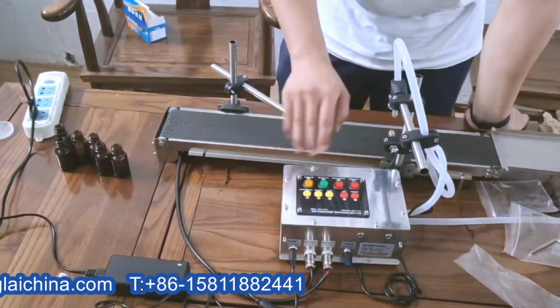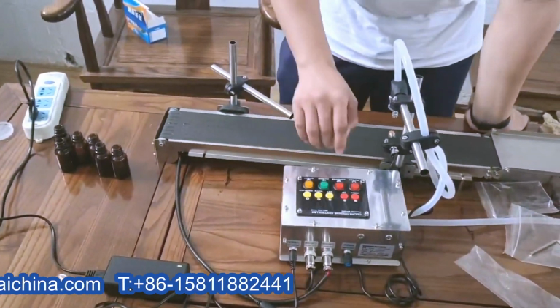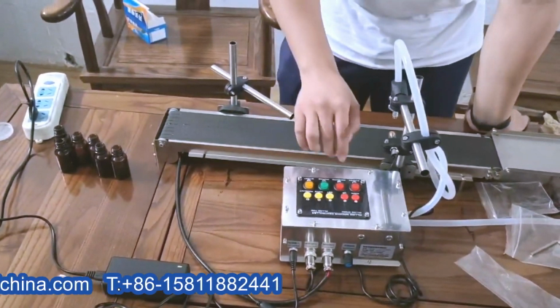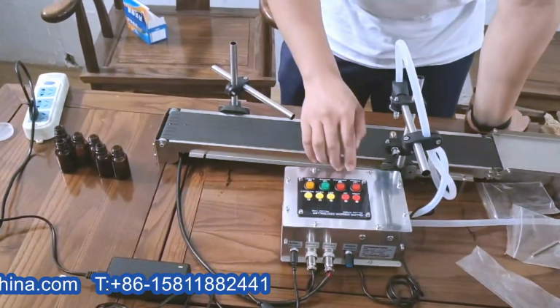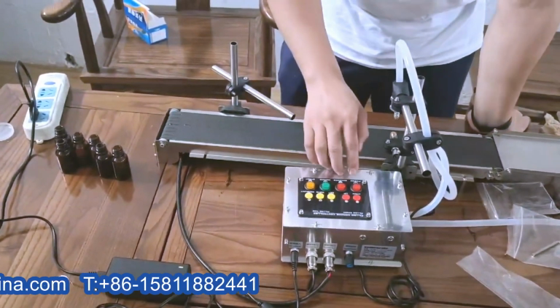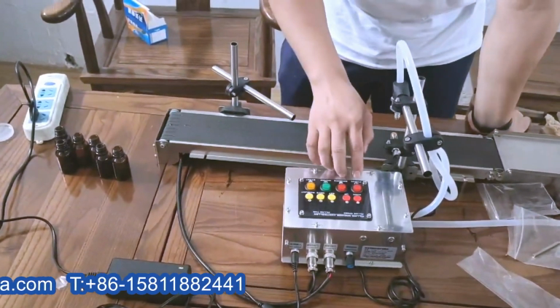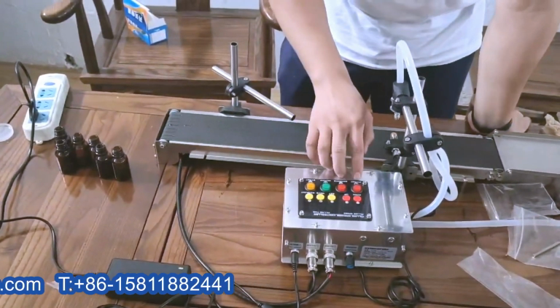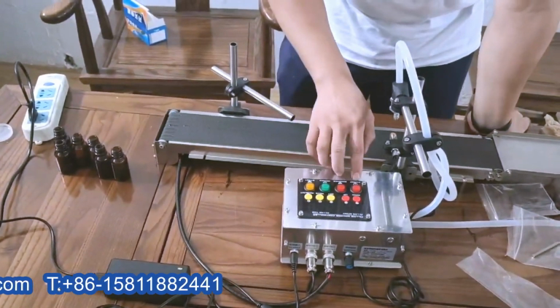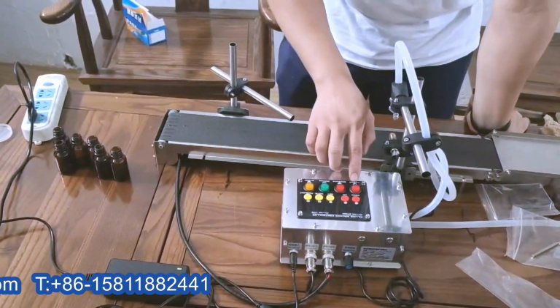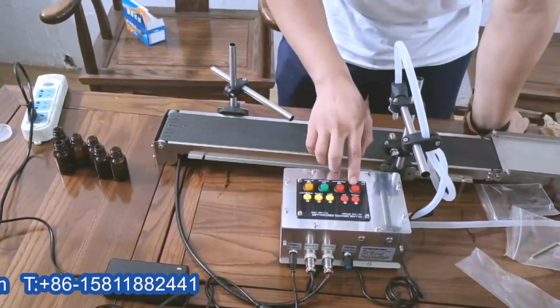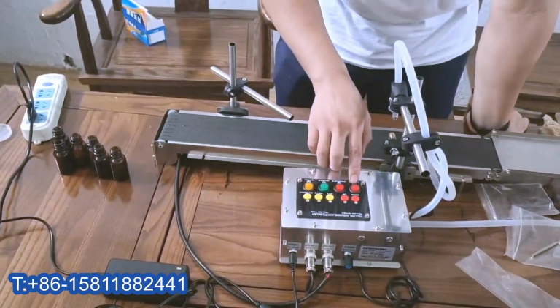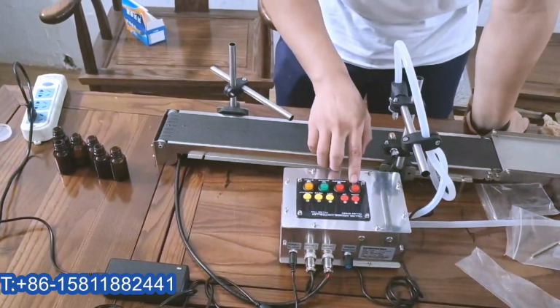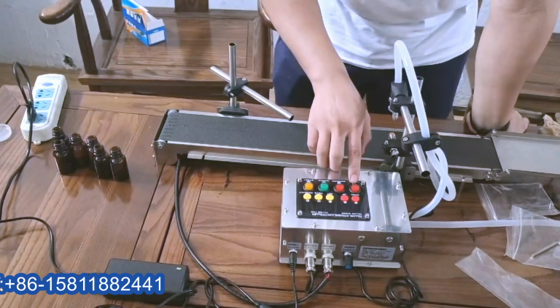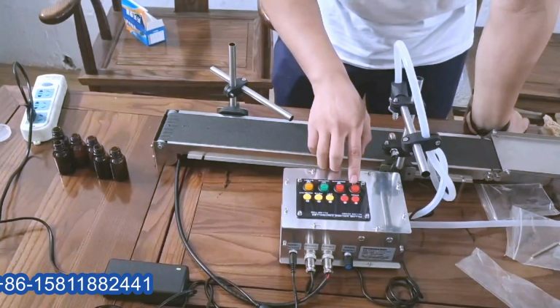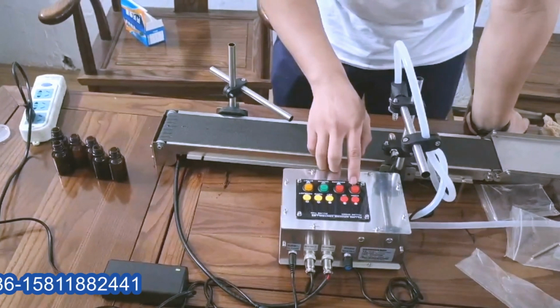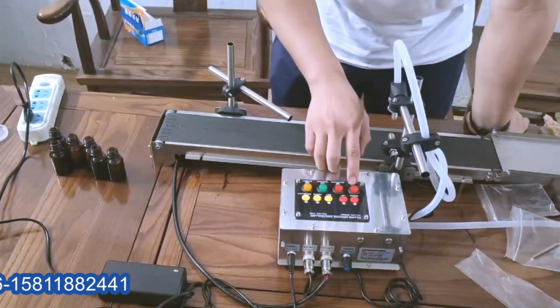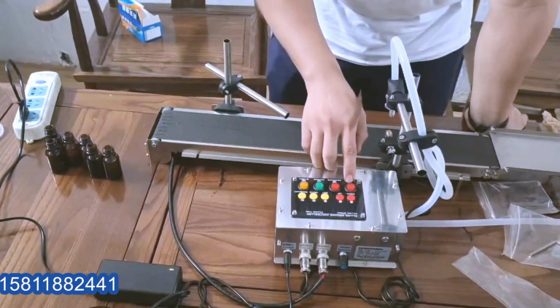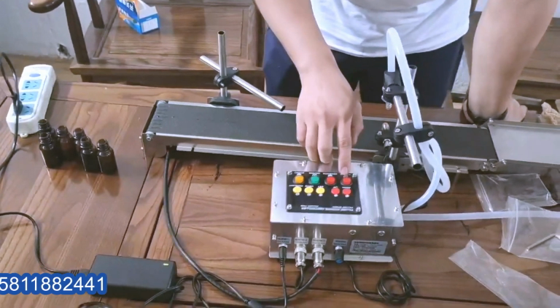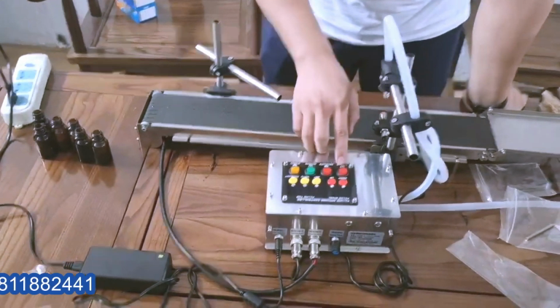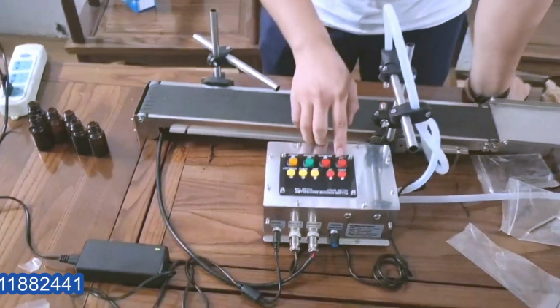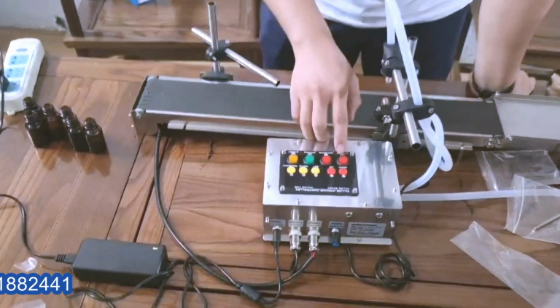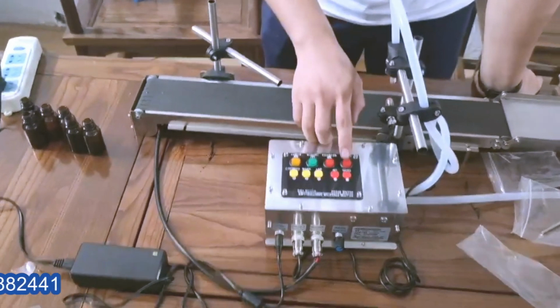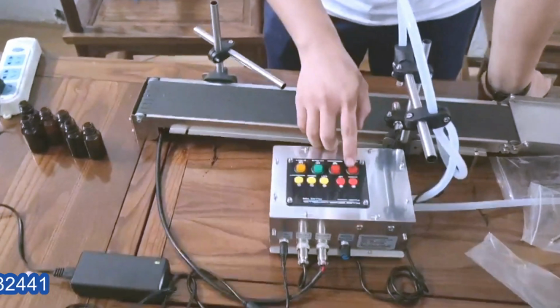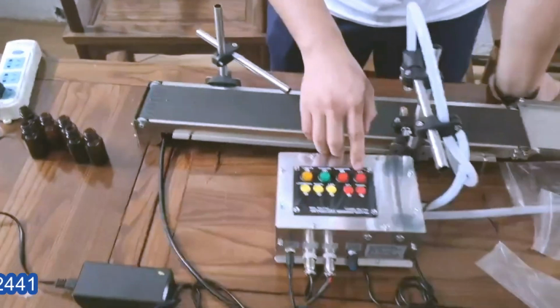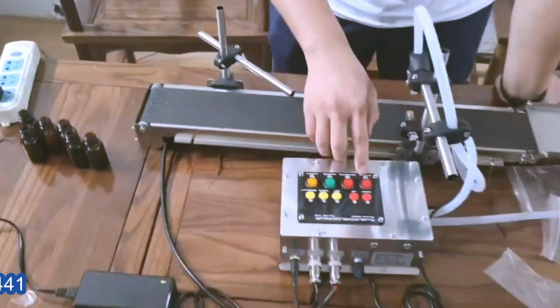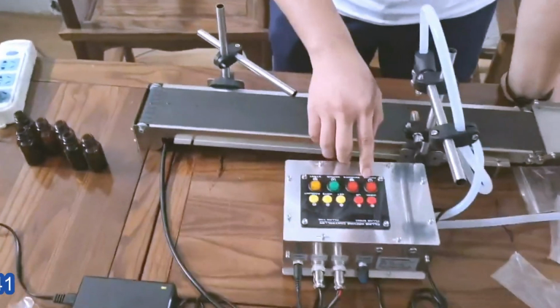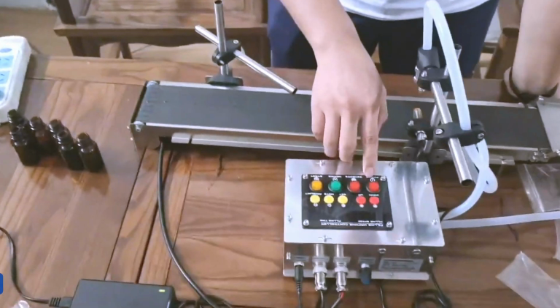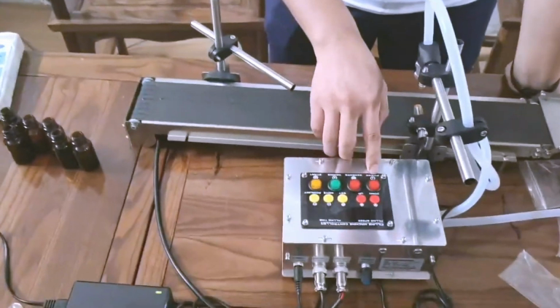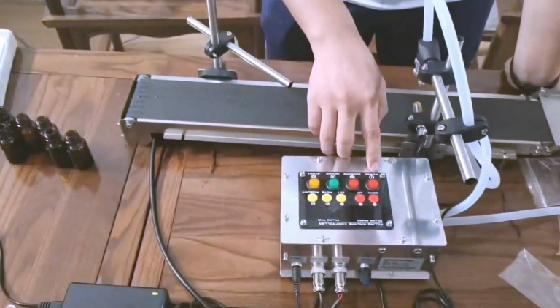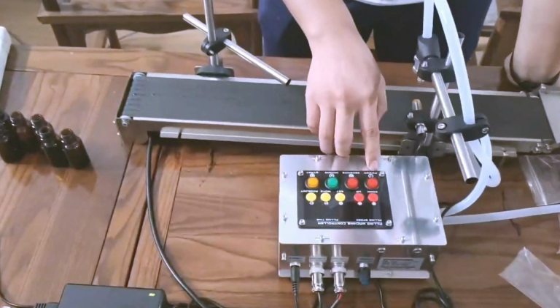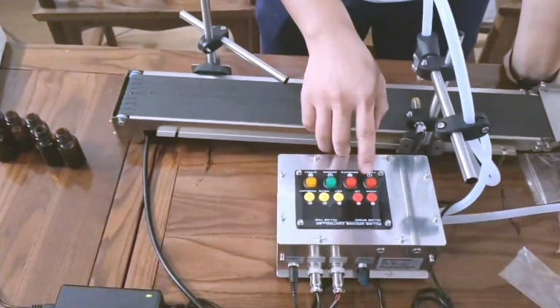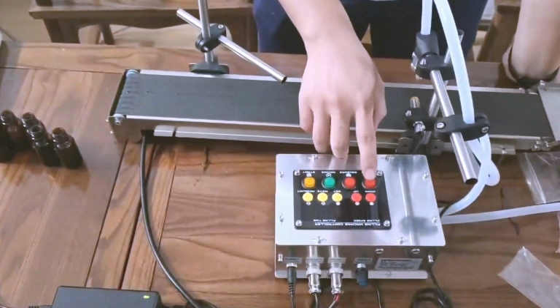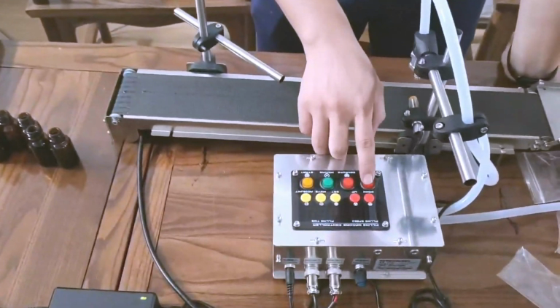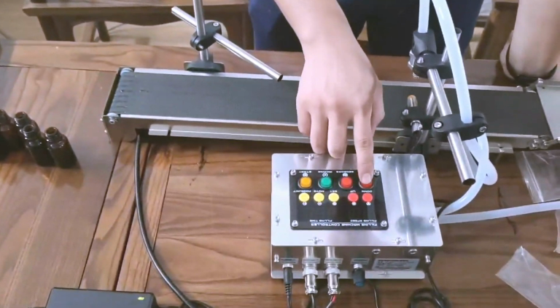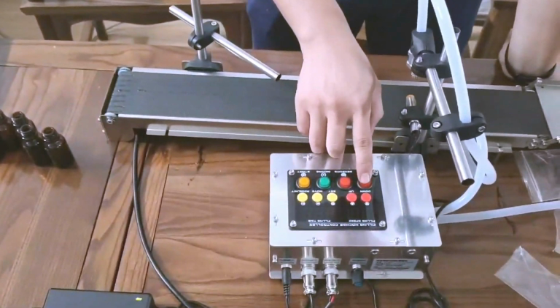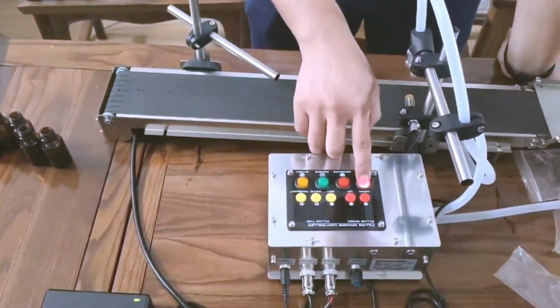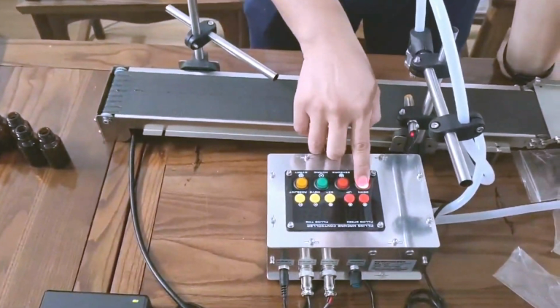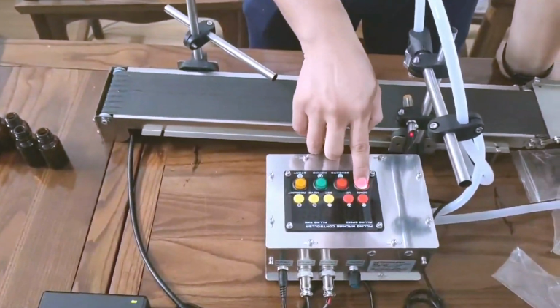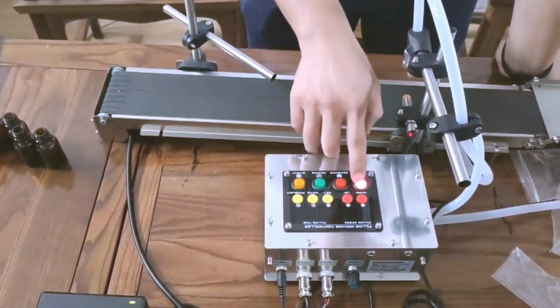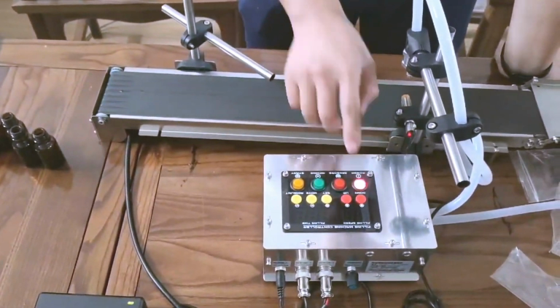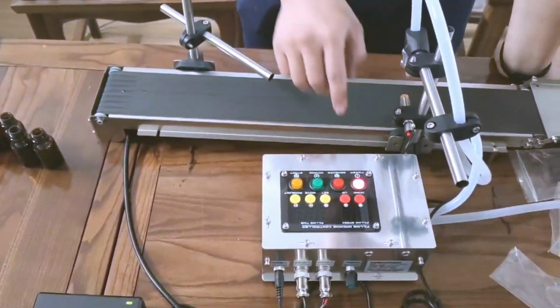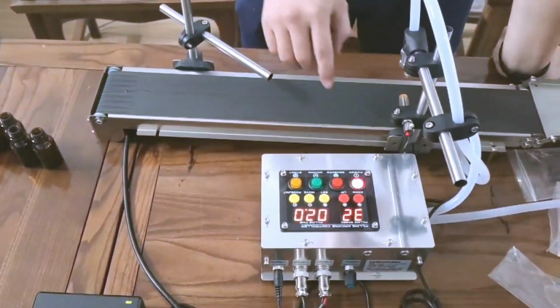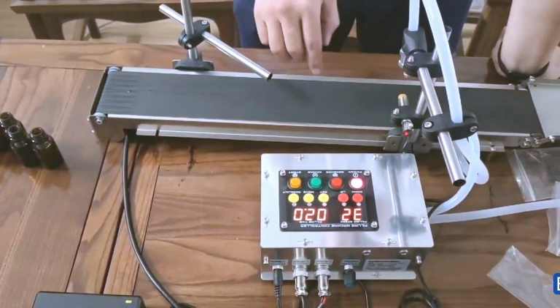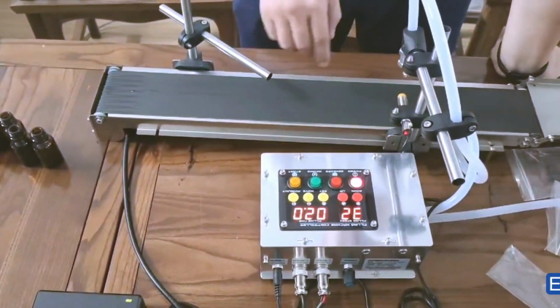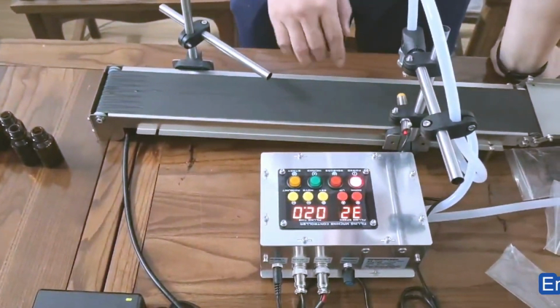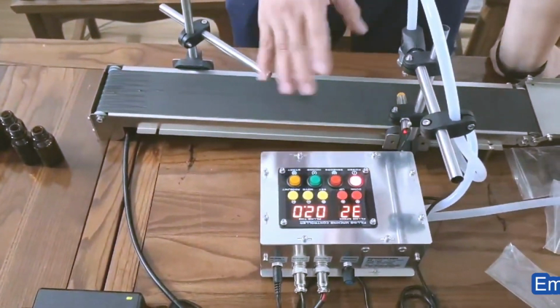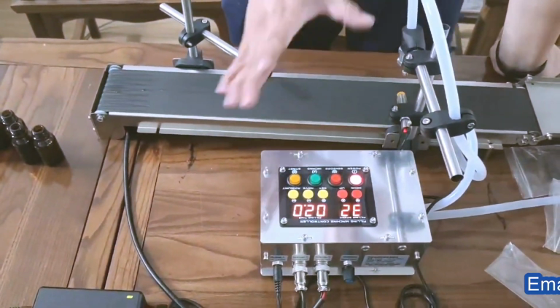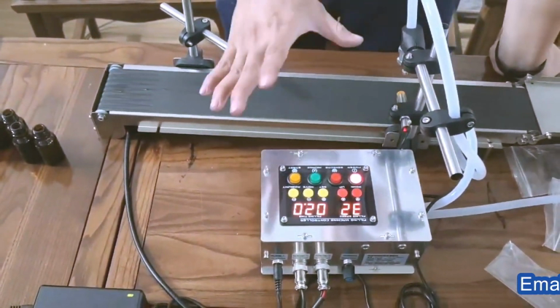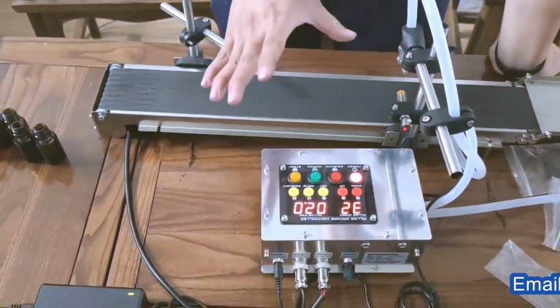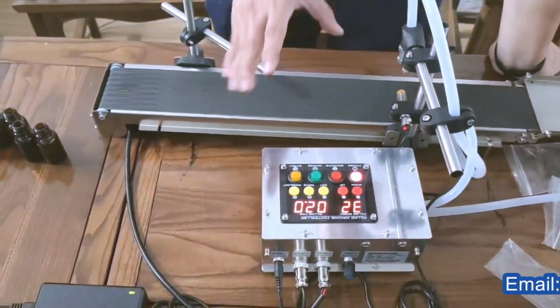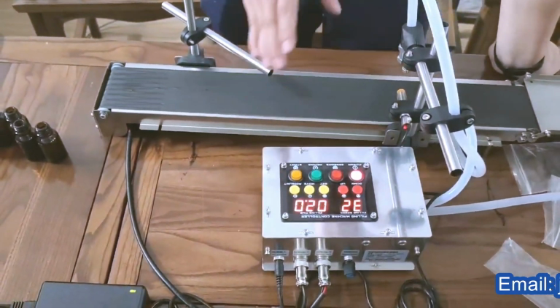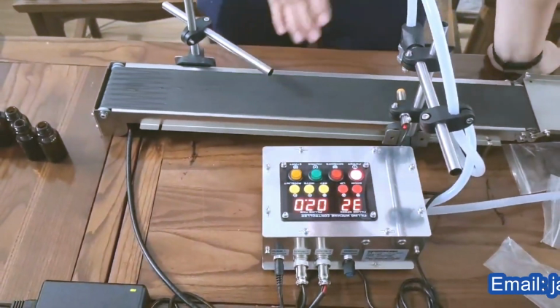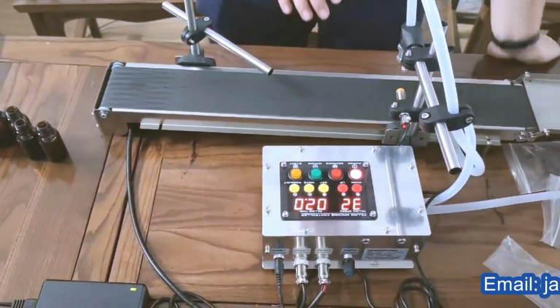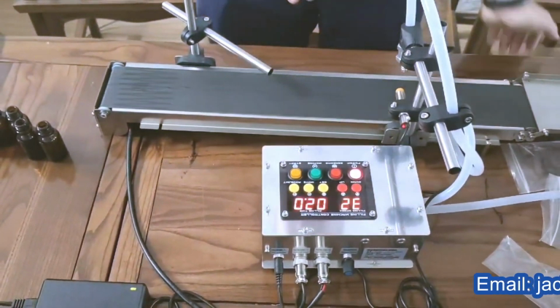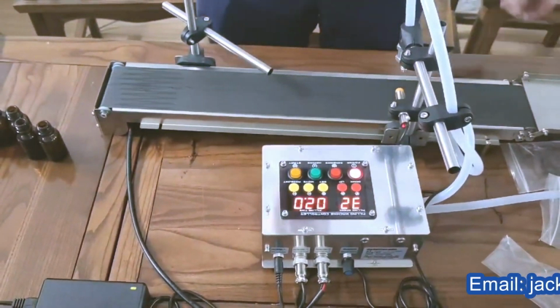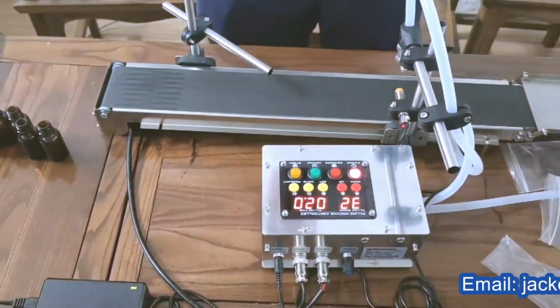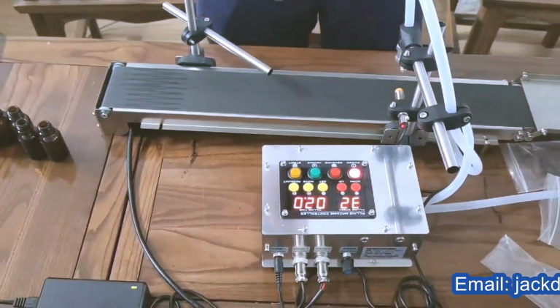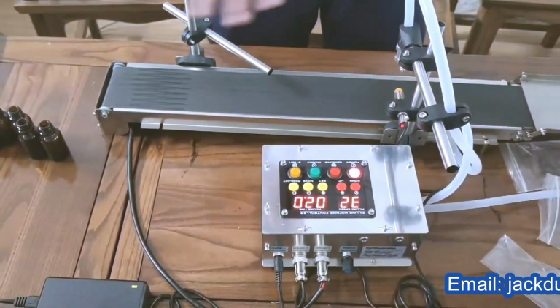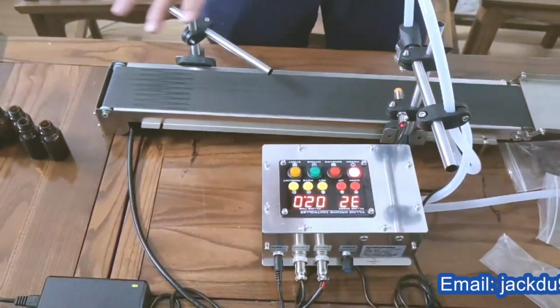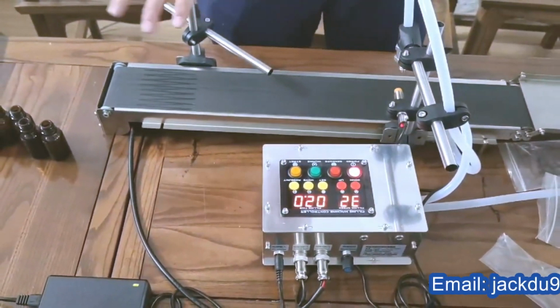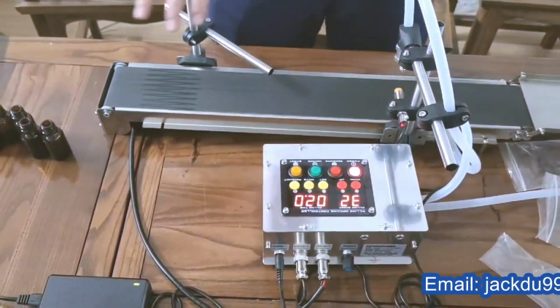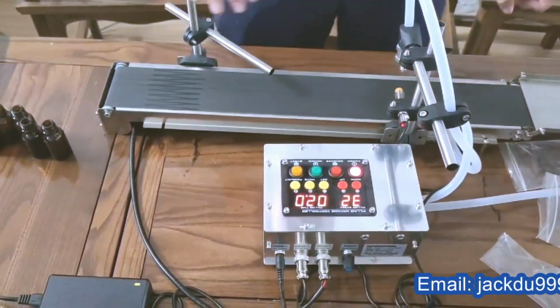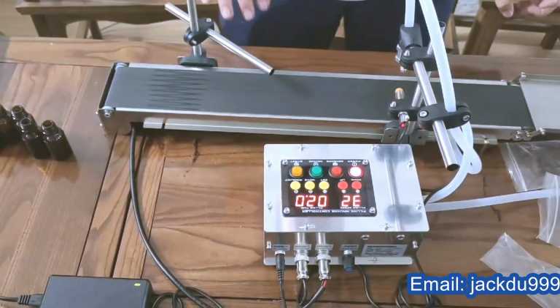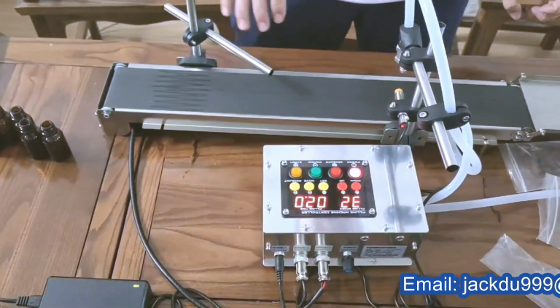First of all, the main button is this one — the power button. When you press it, everything will work.